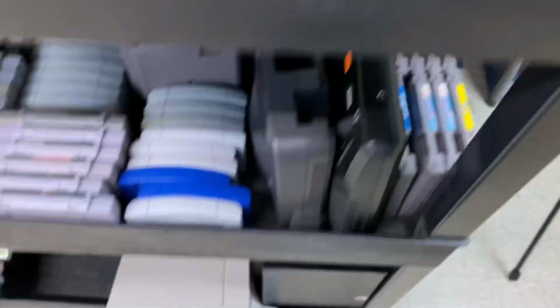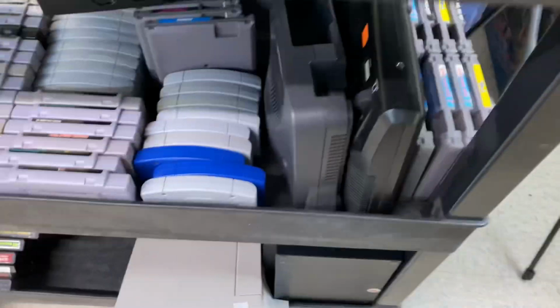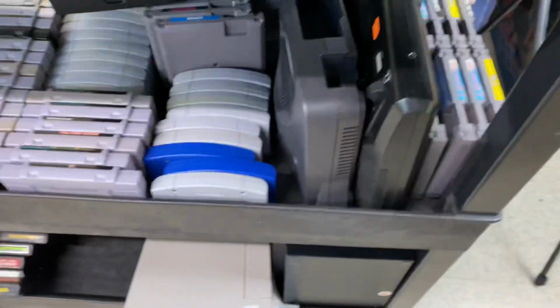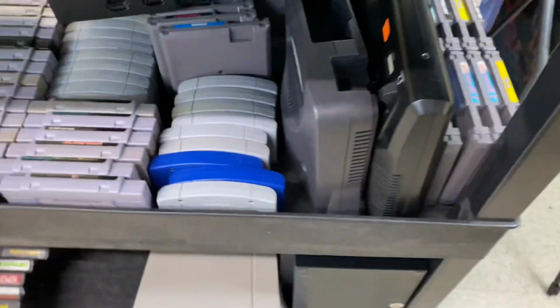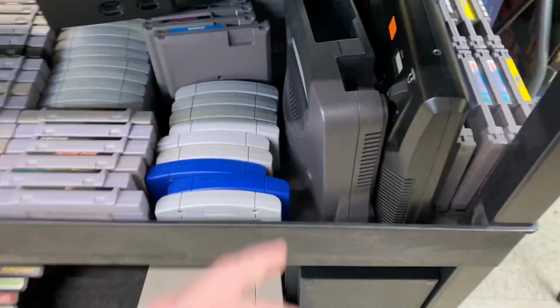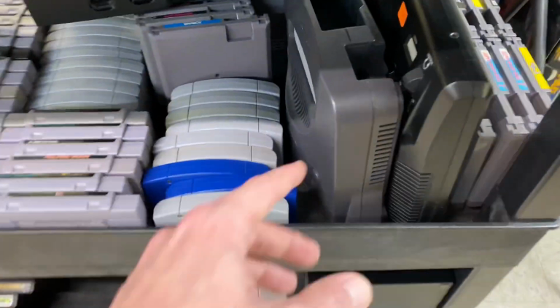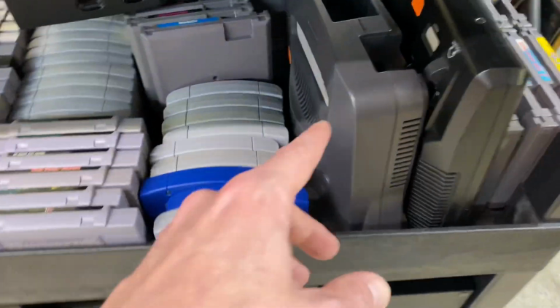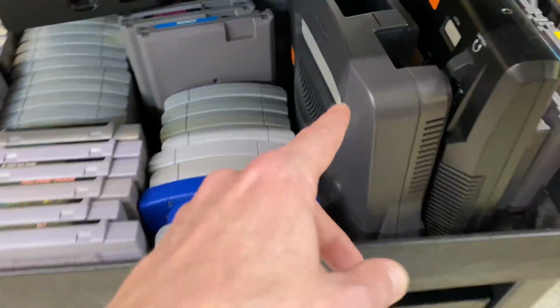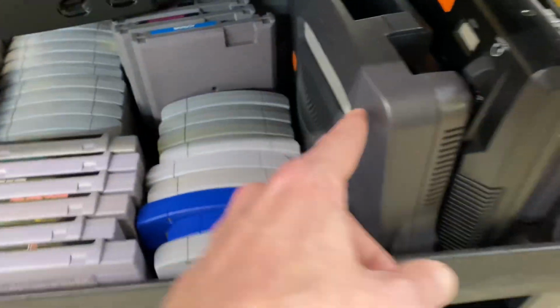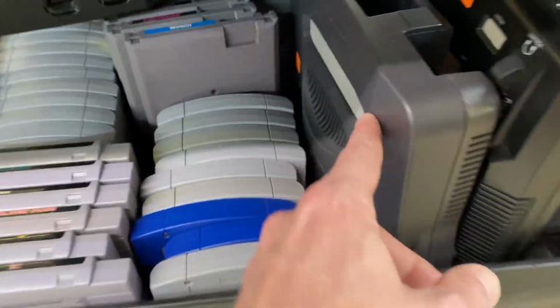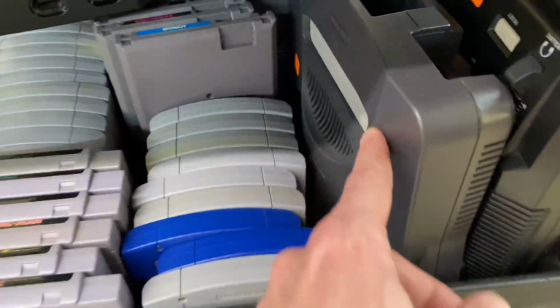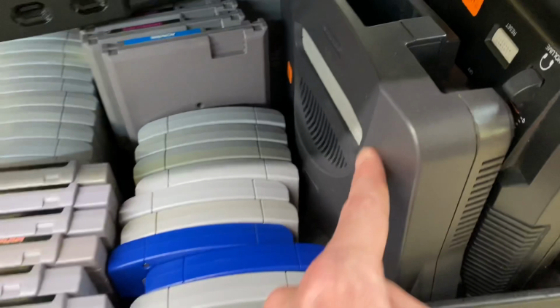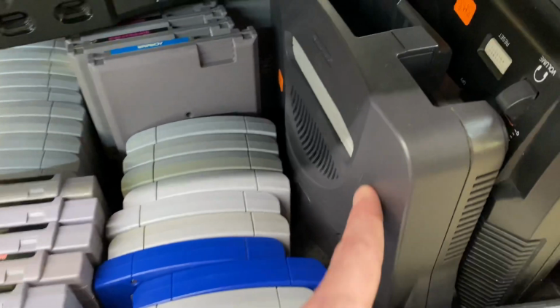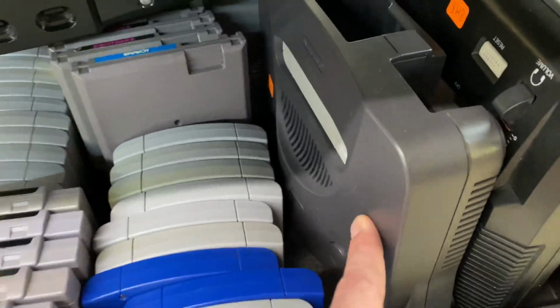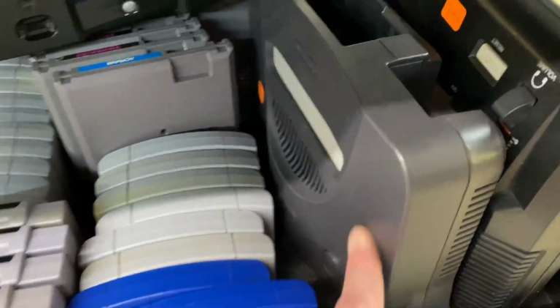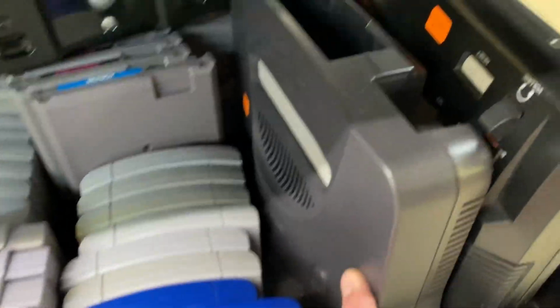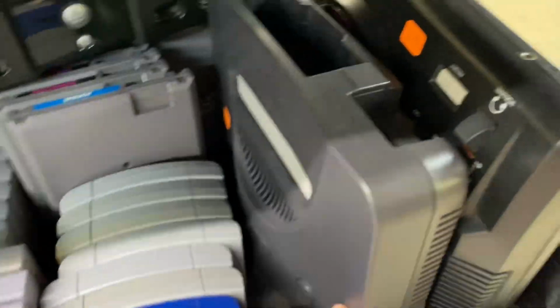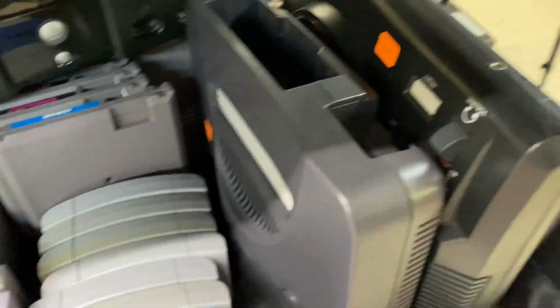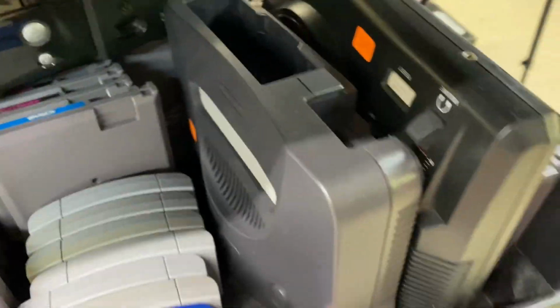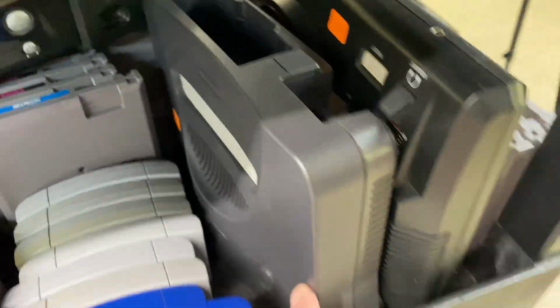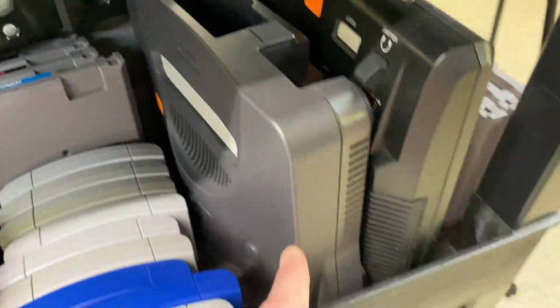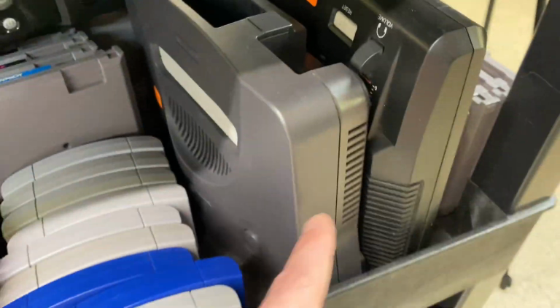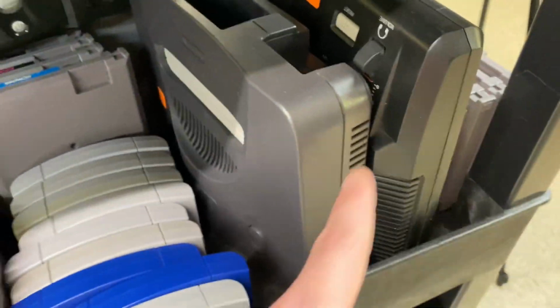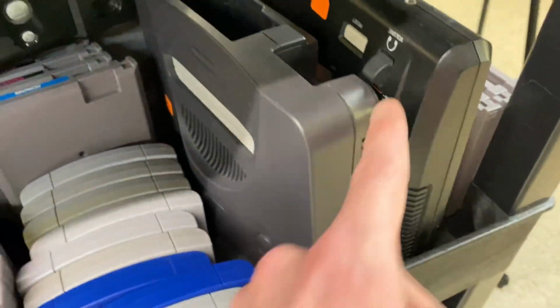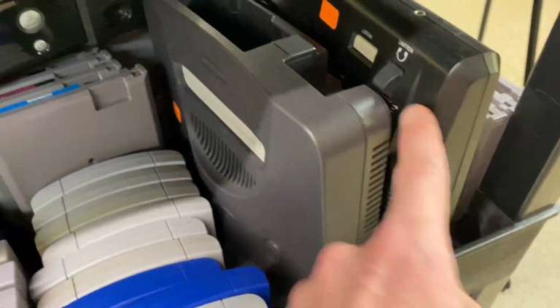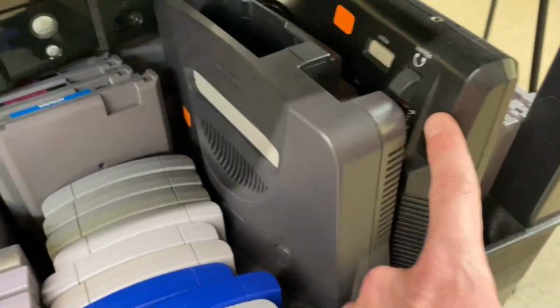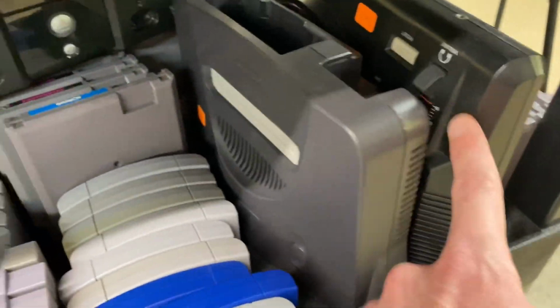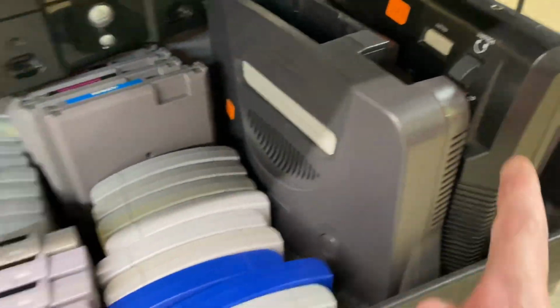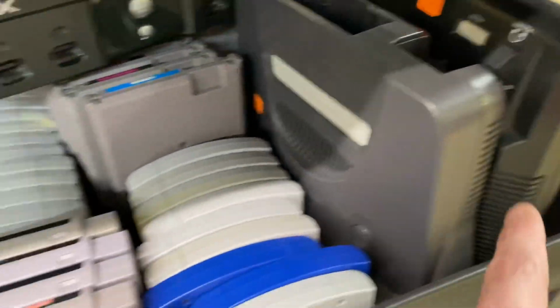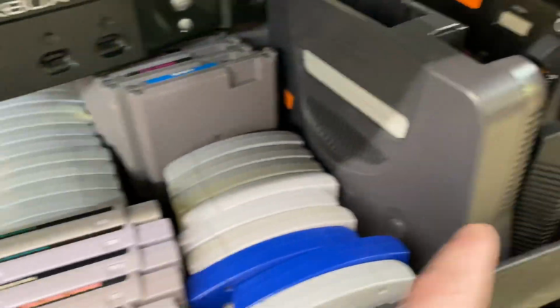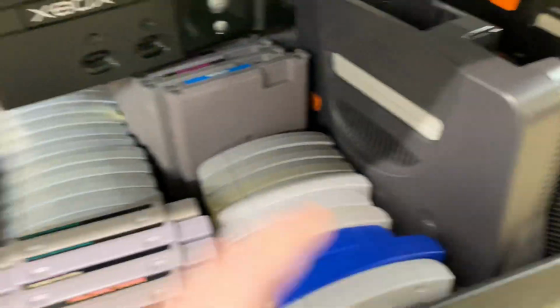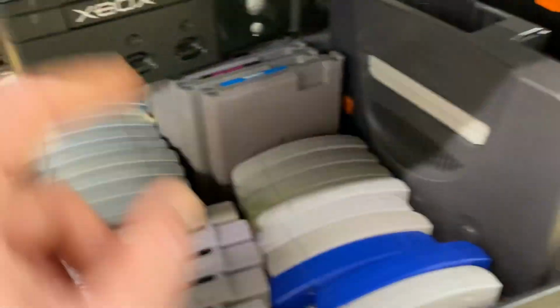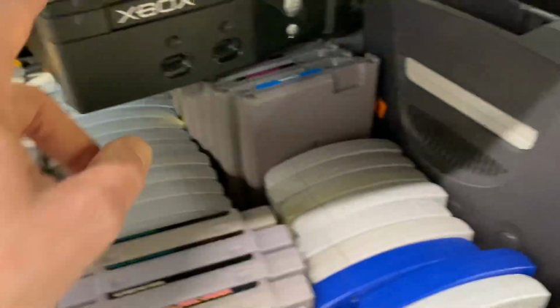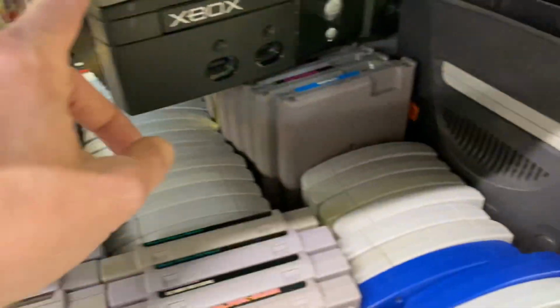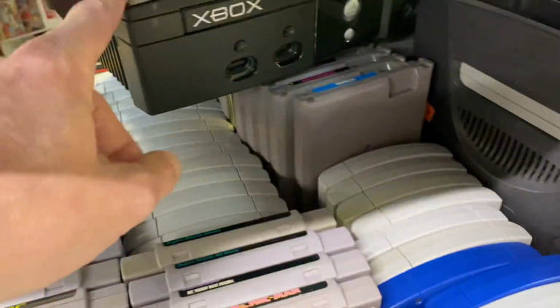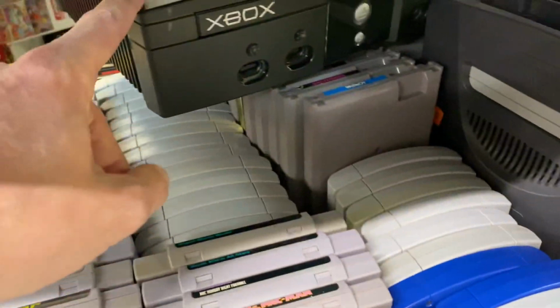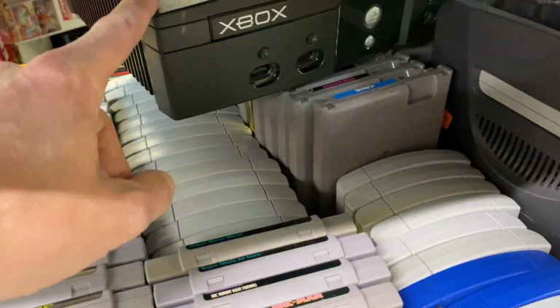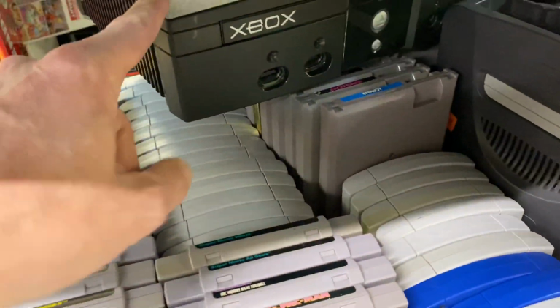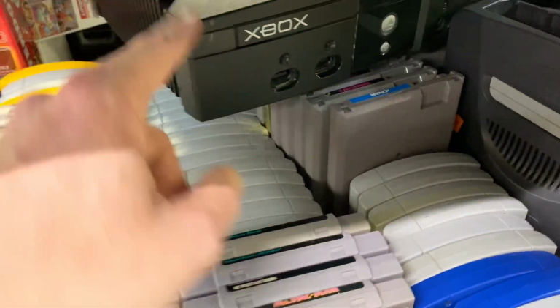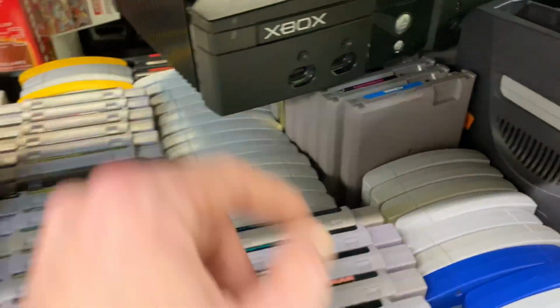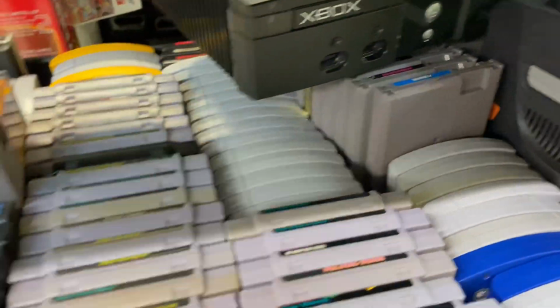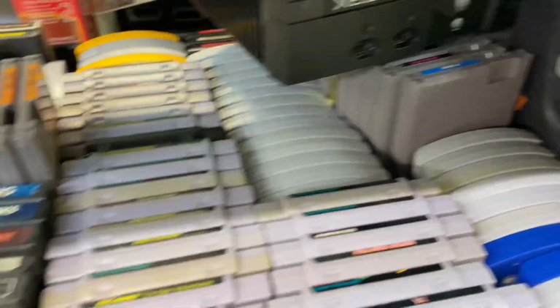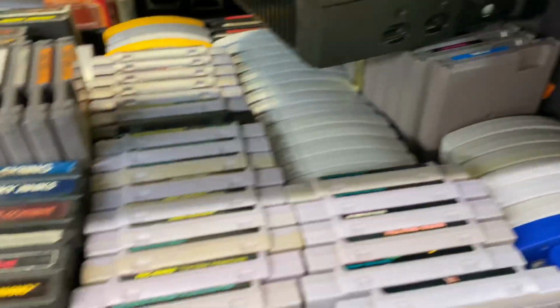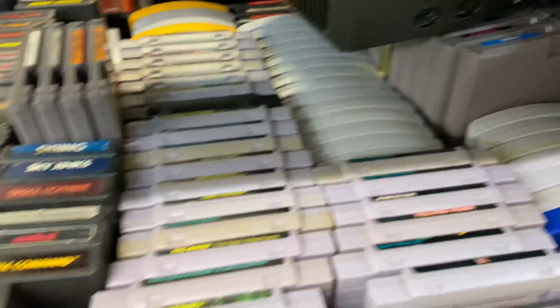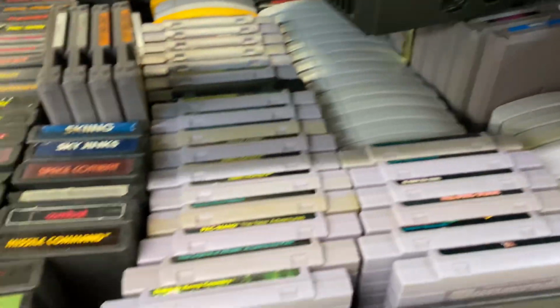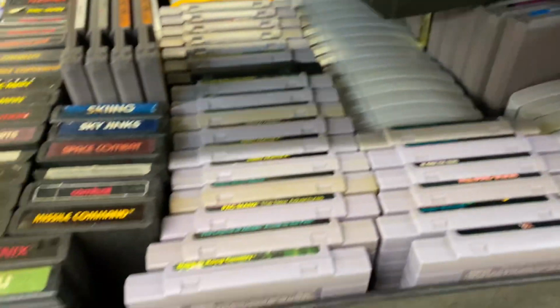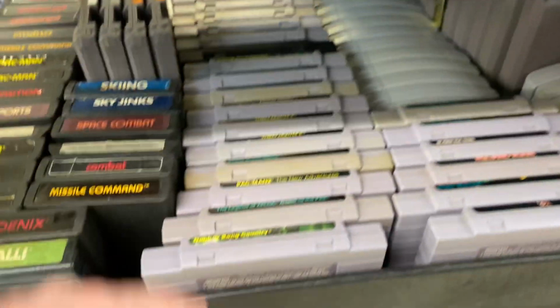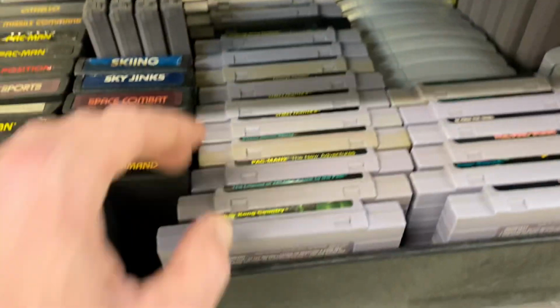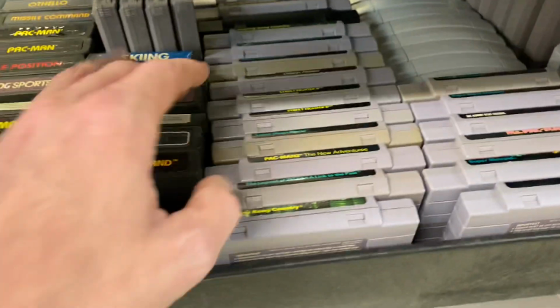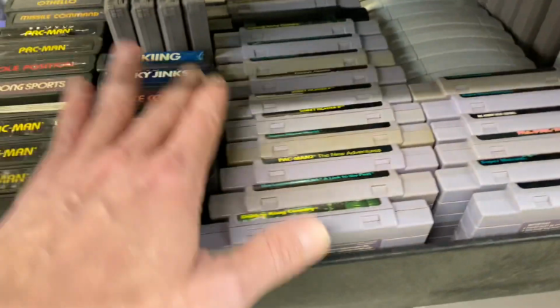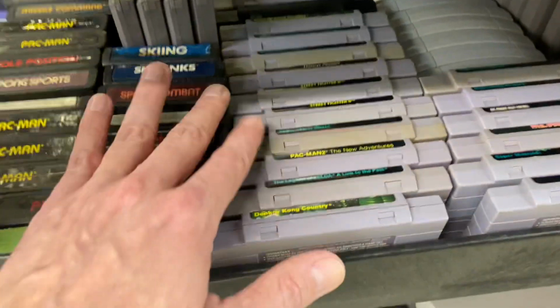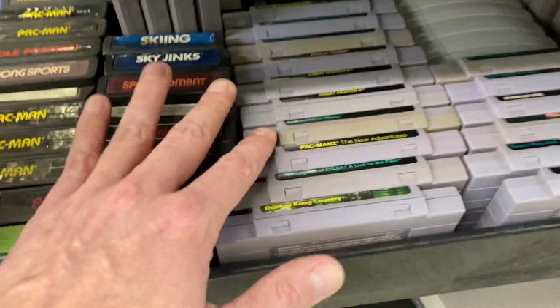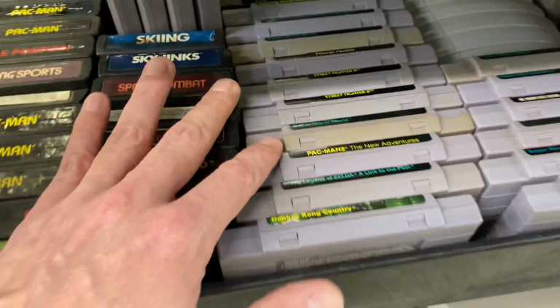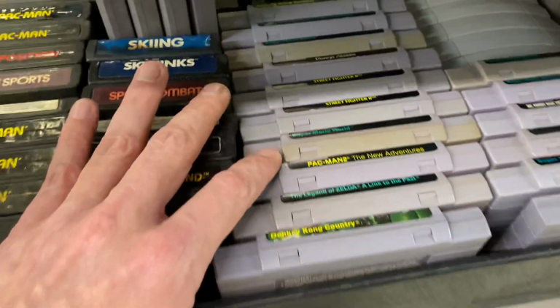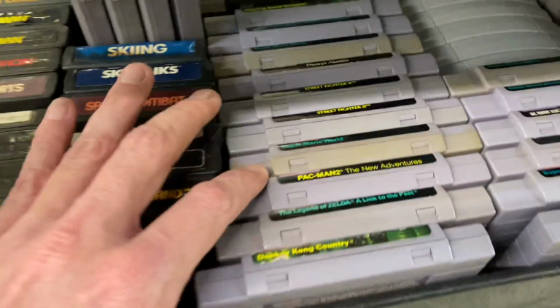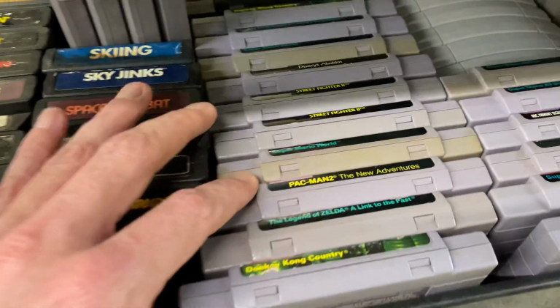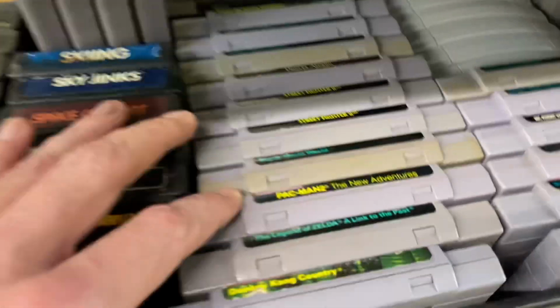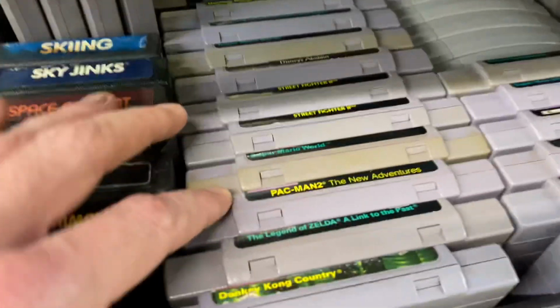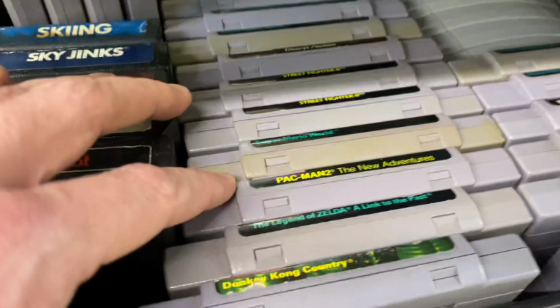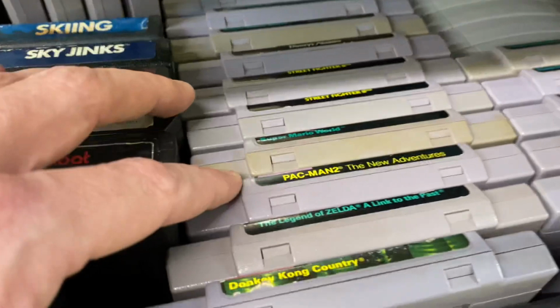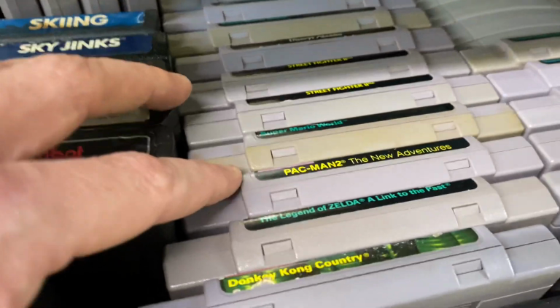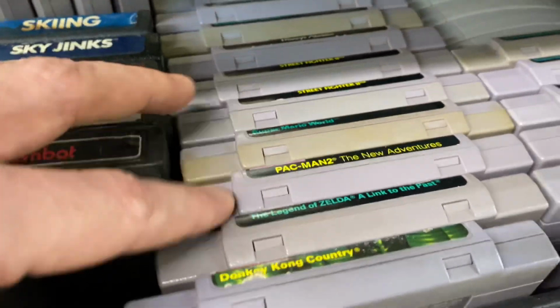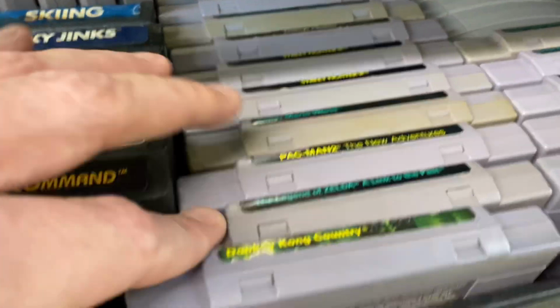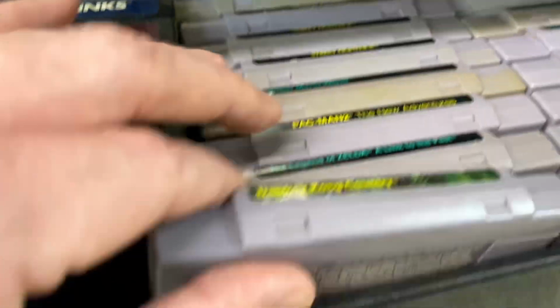Even some consoles down here. It looks like a Nintendo 64. A Genesis. An Xbox went in. Super Nintendo stuff as well.